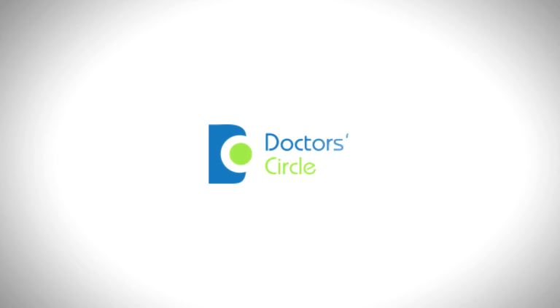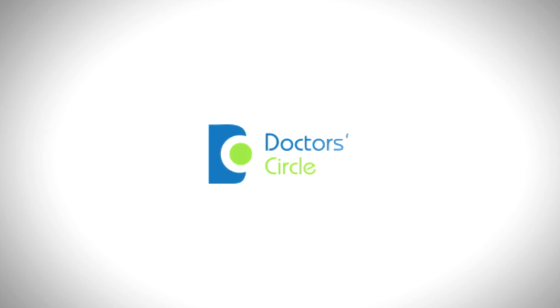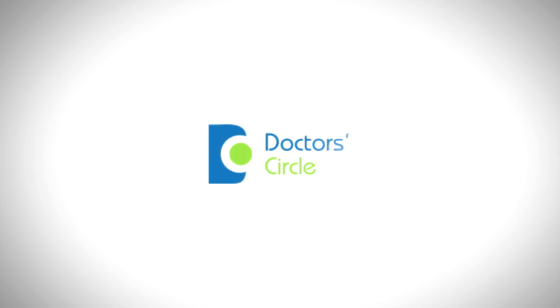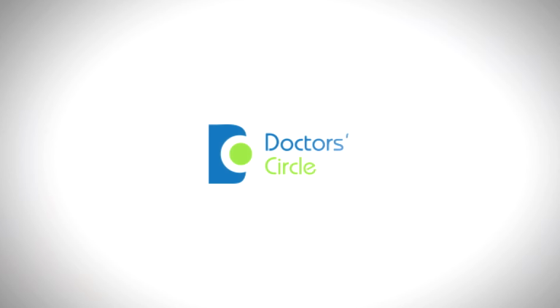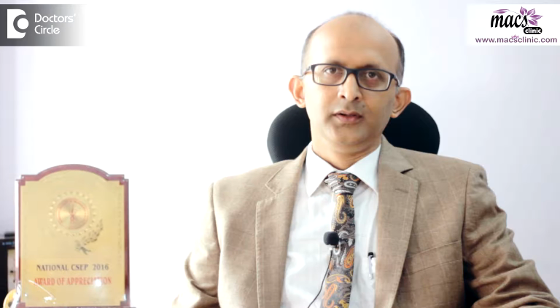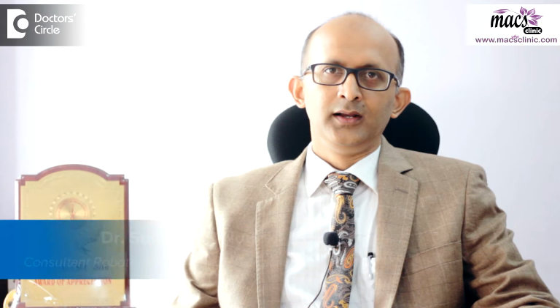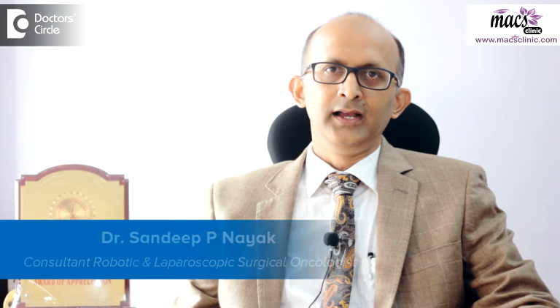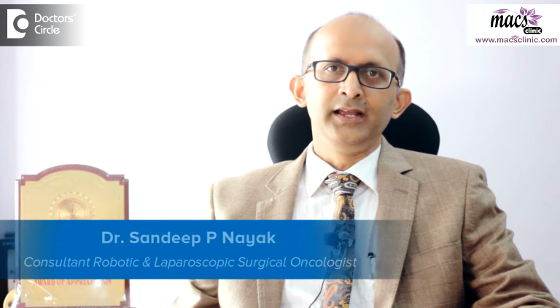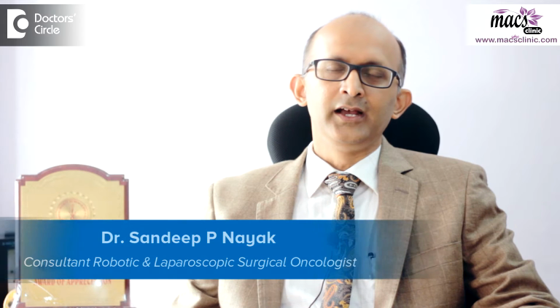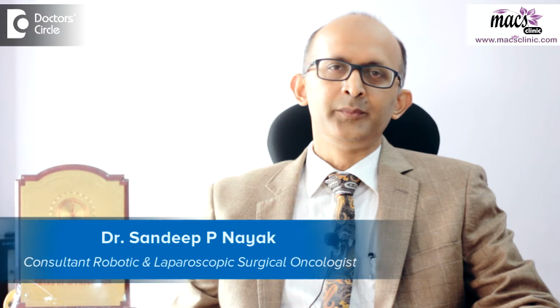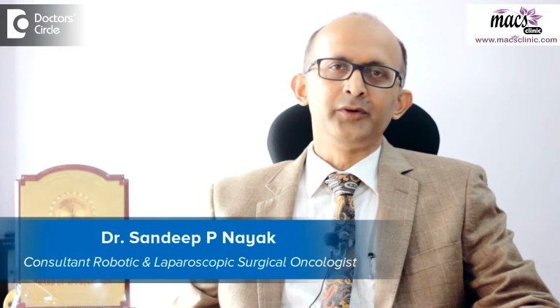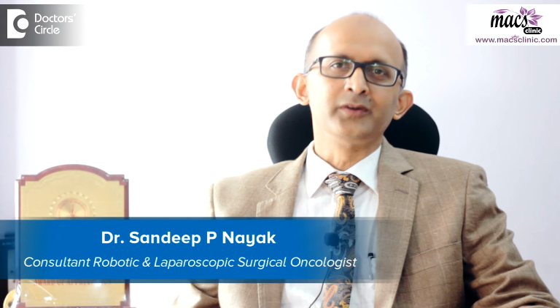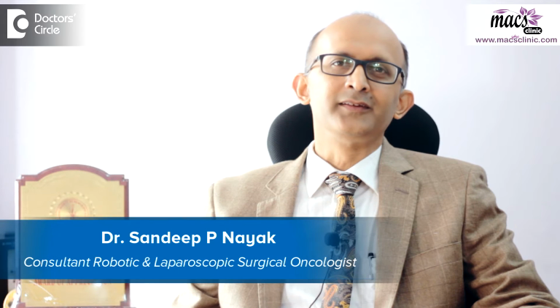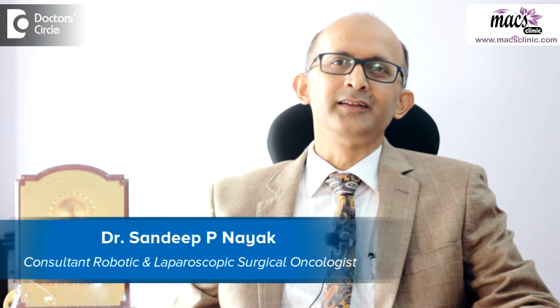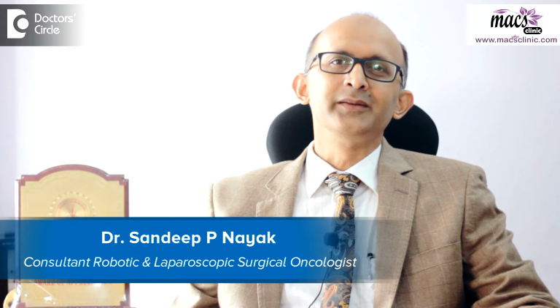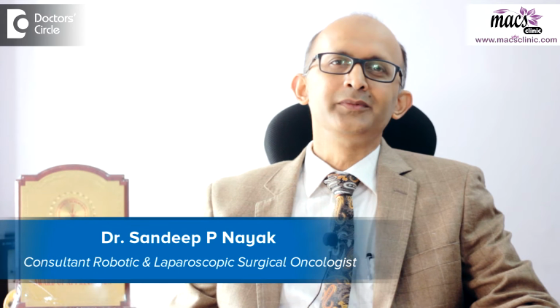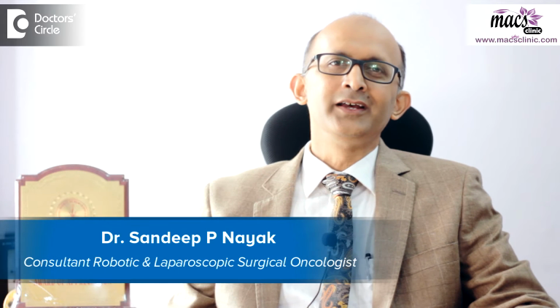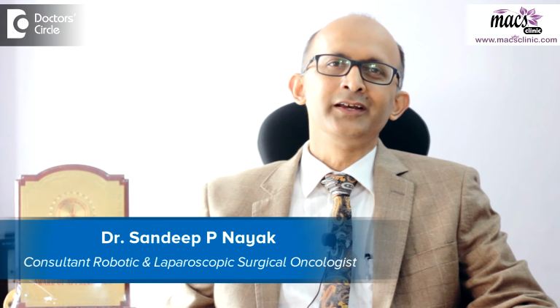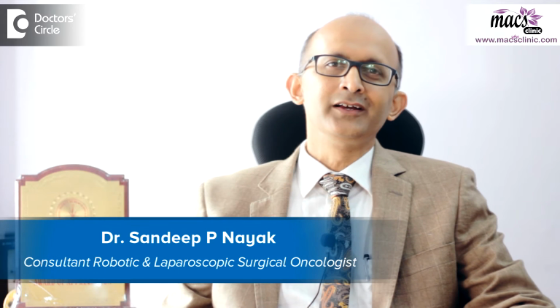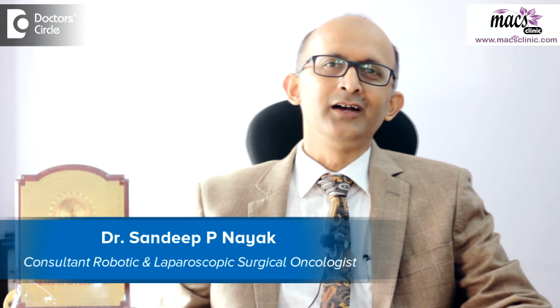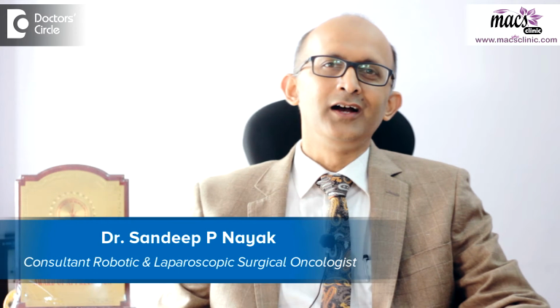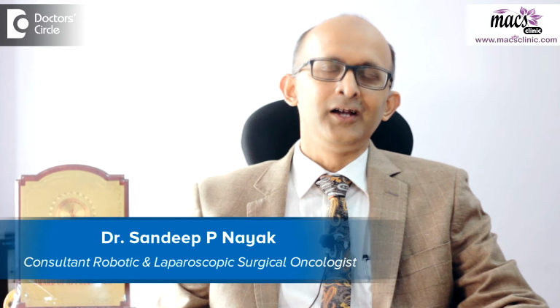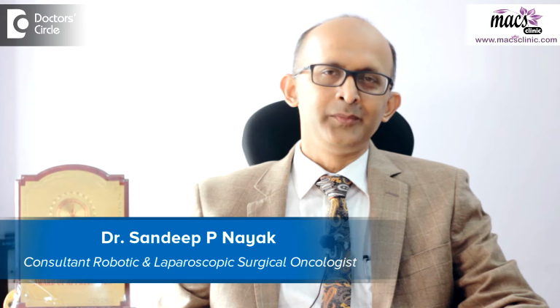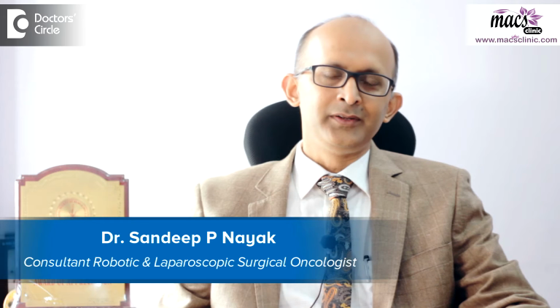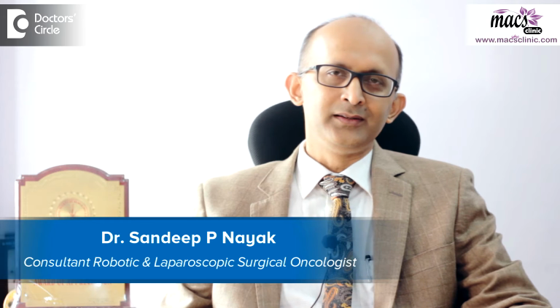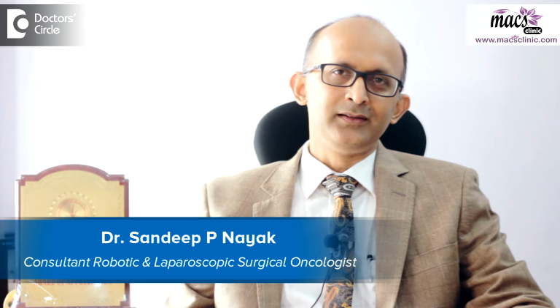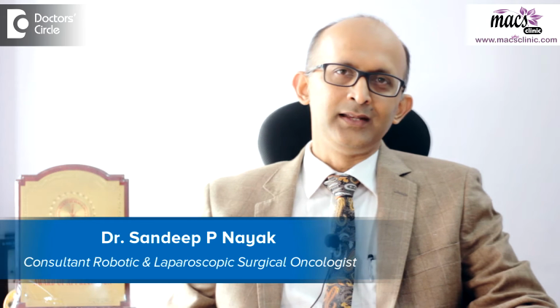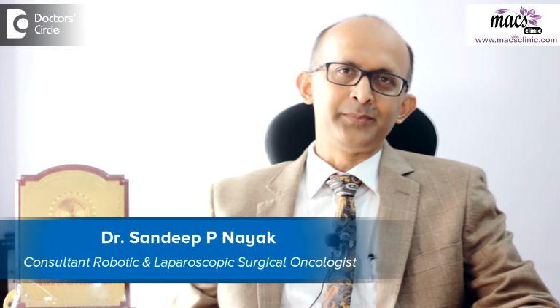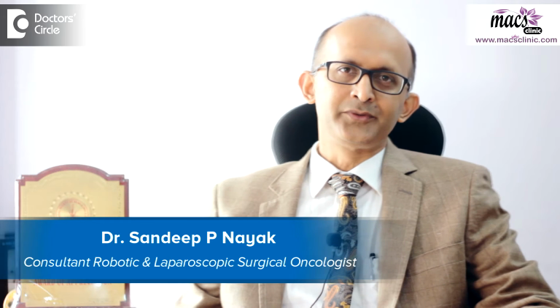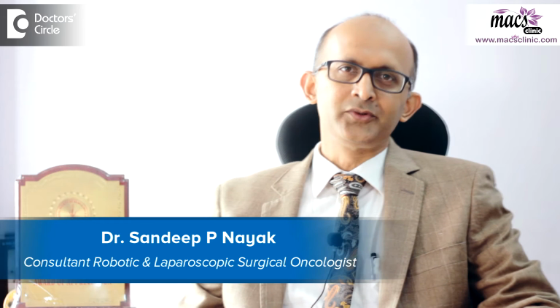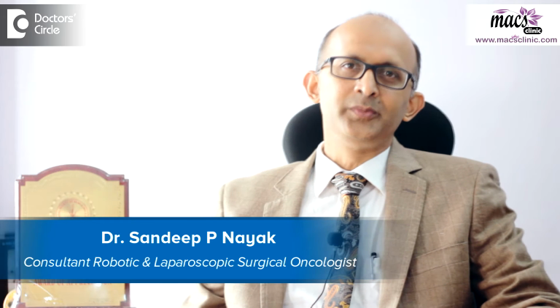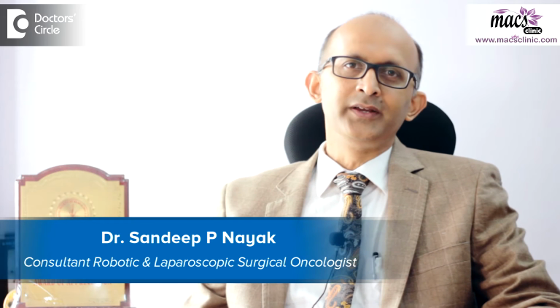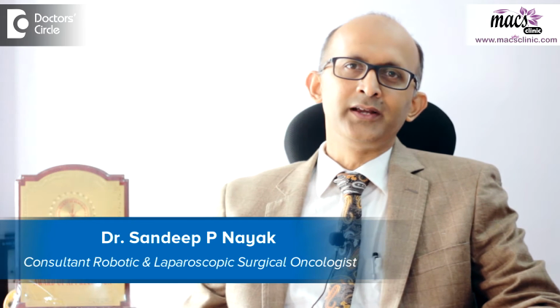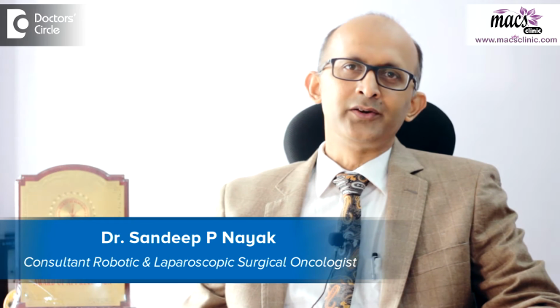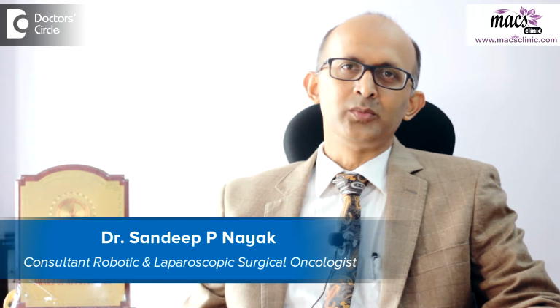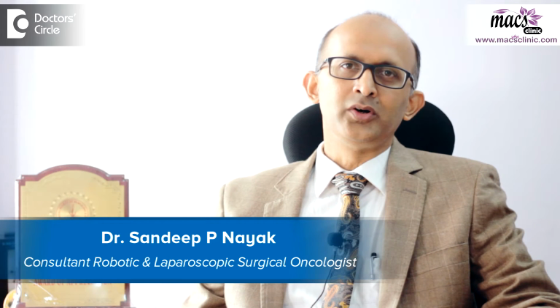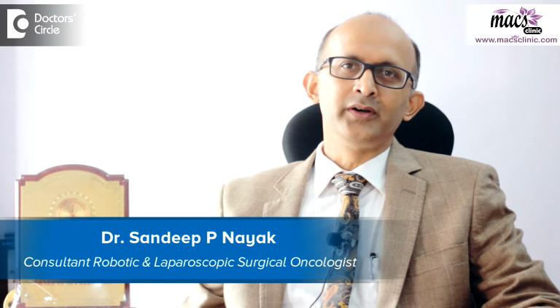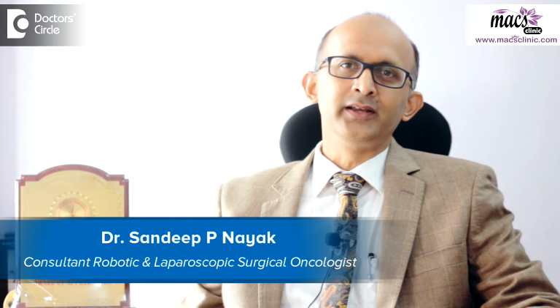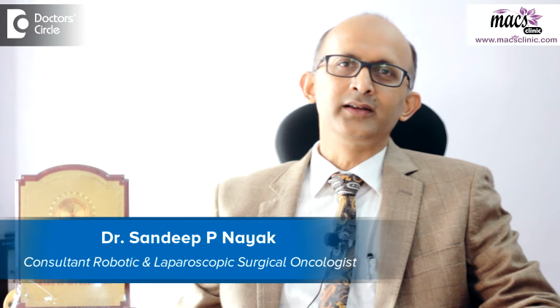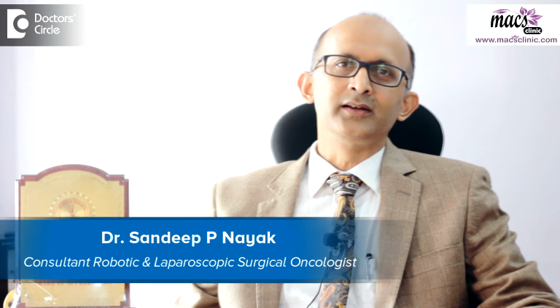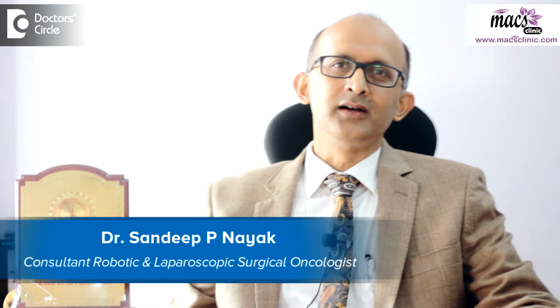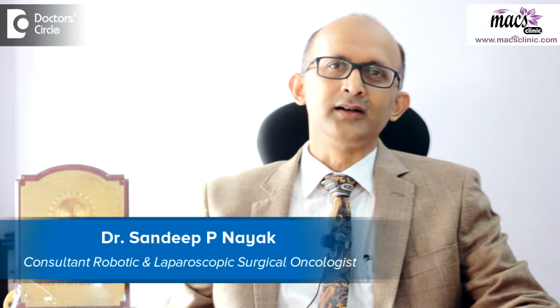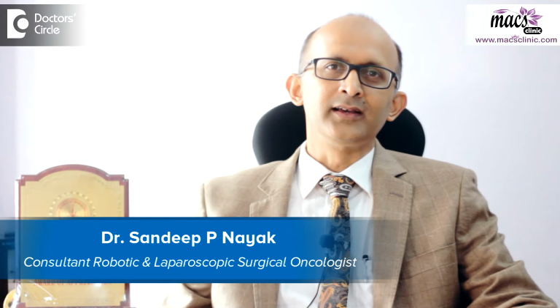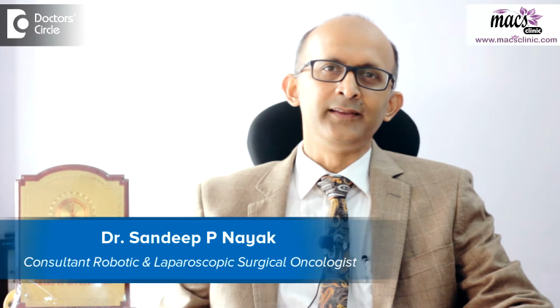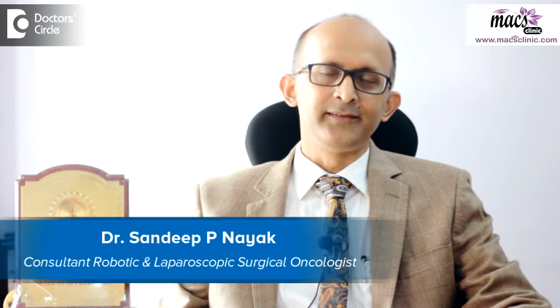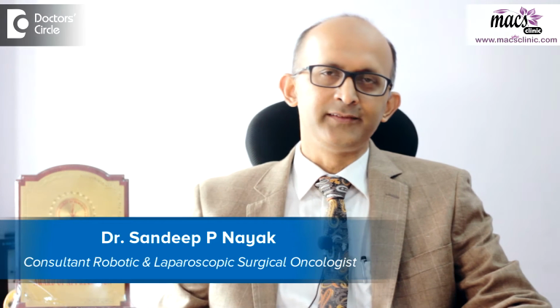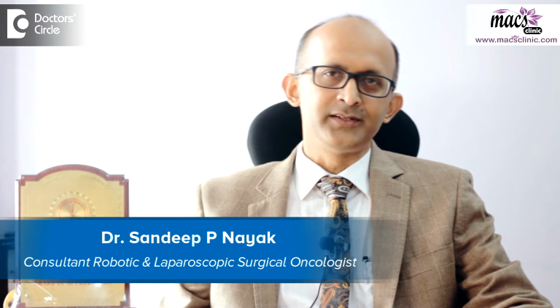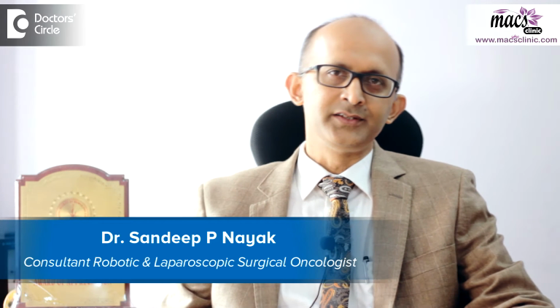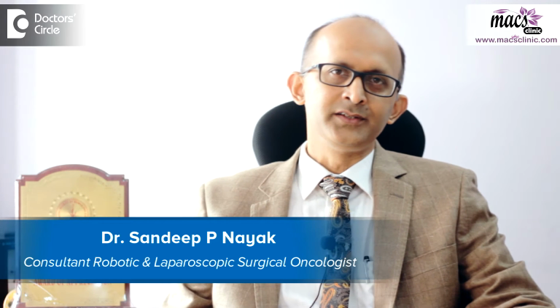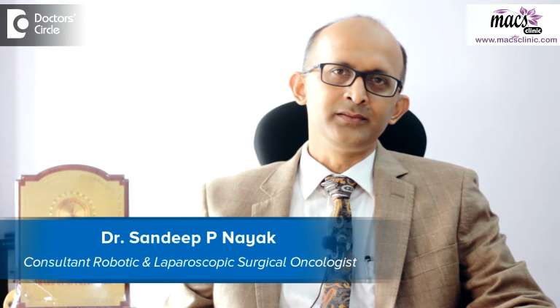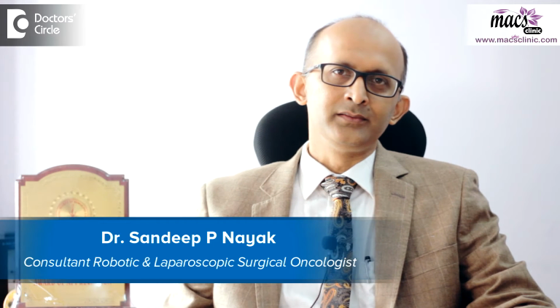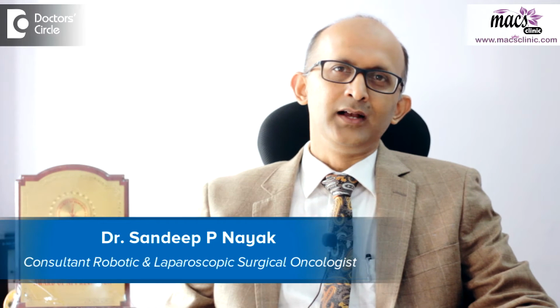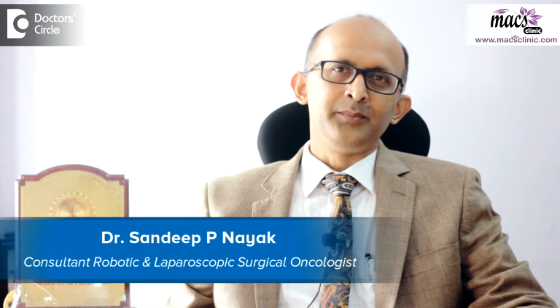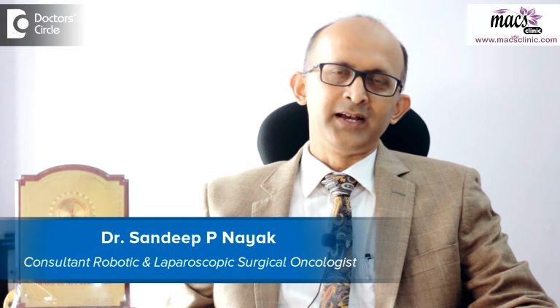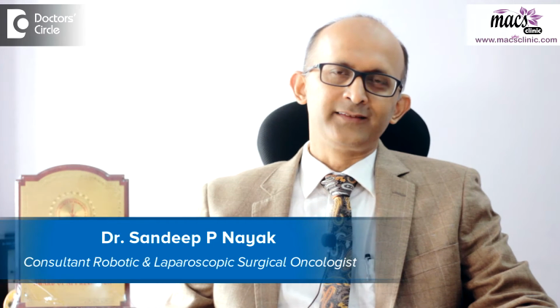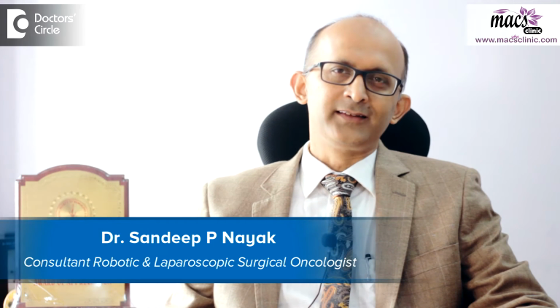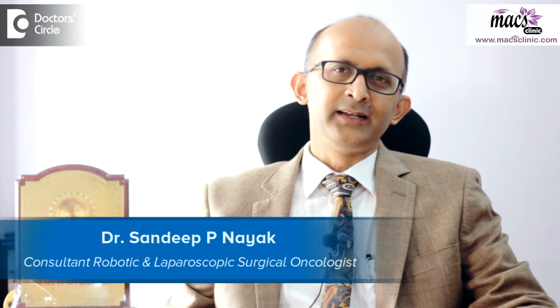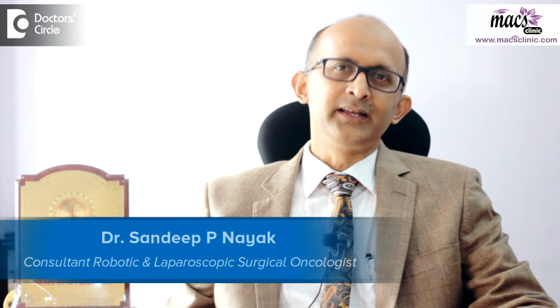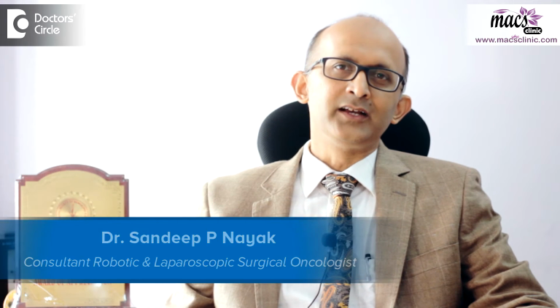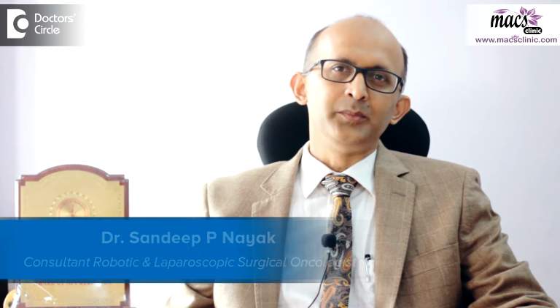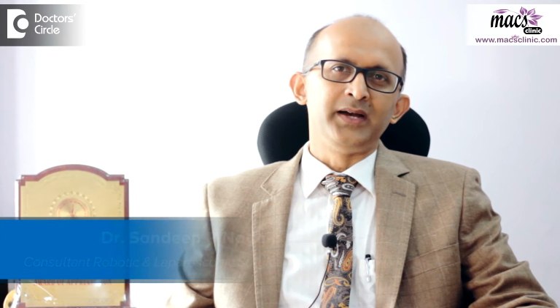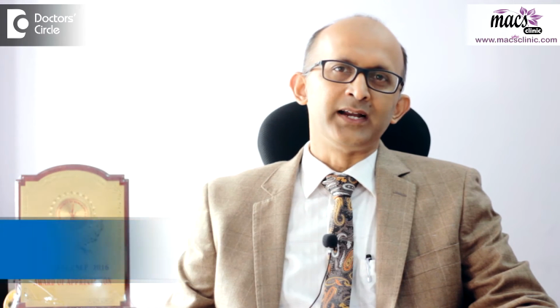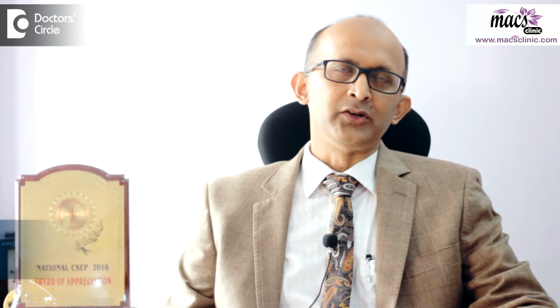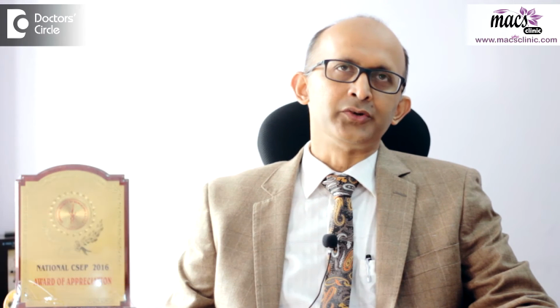Hi, I'm Dr. Sandeep Nayak. I'm a laparoscopic and robotic cancer surgeon at Max Clinic, Bangalore.